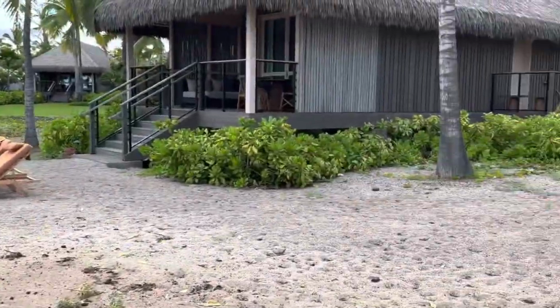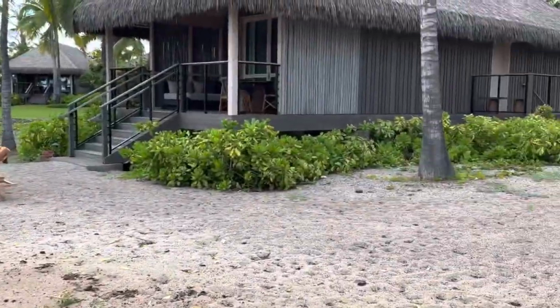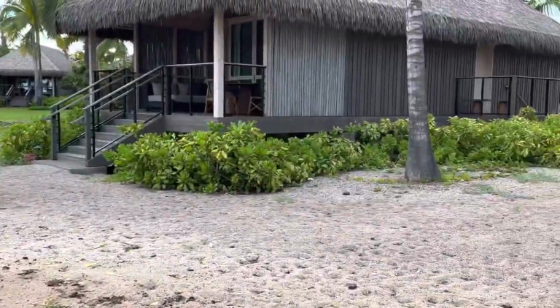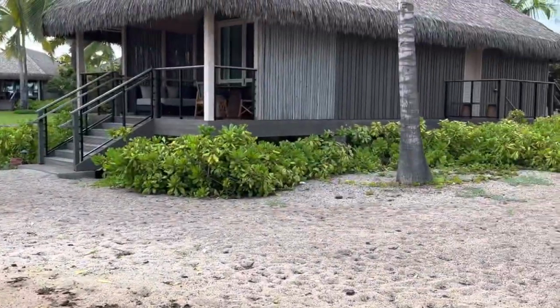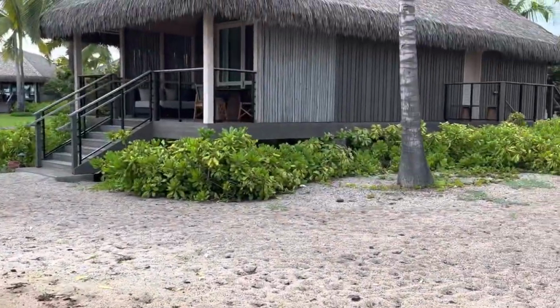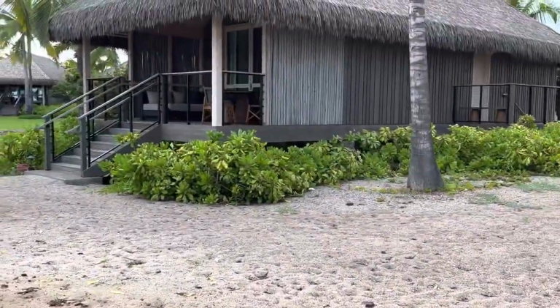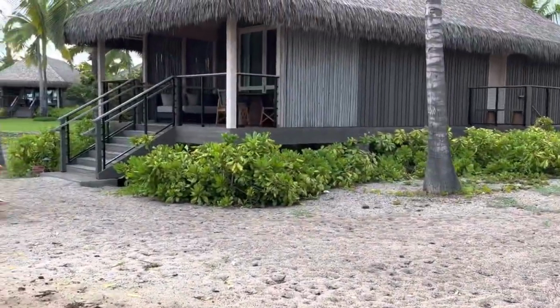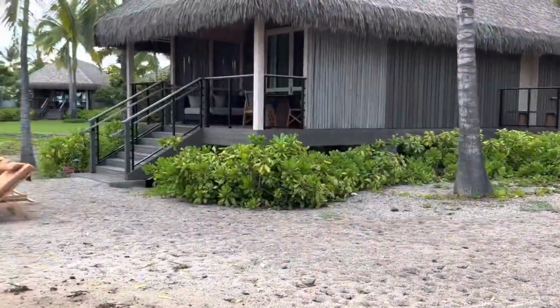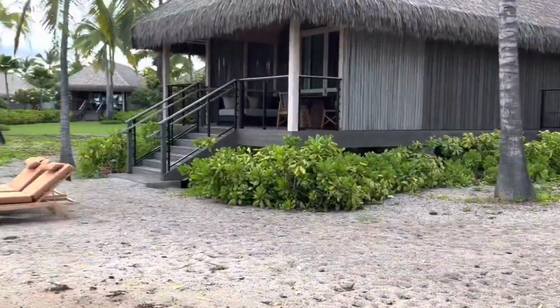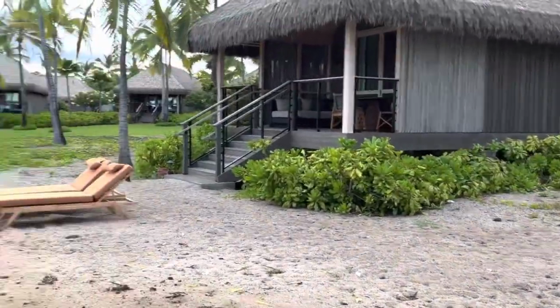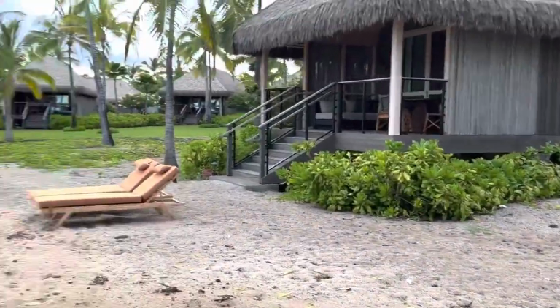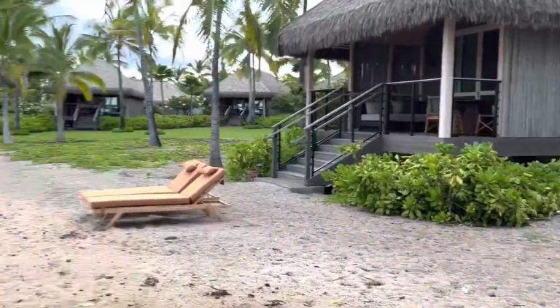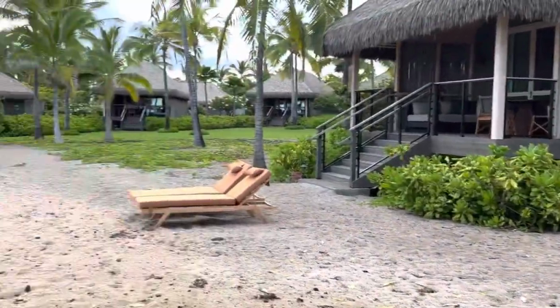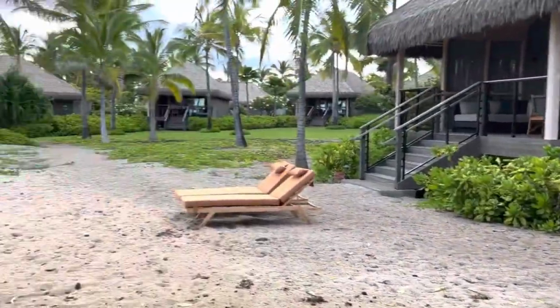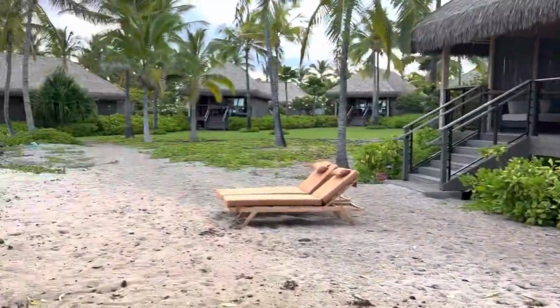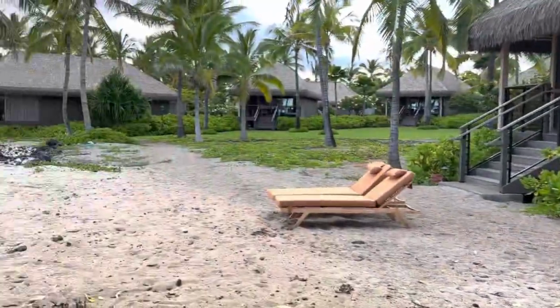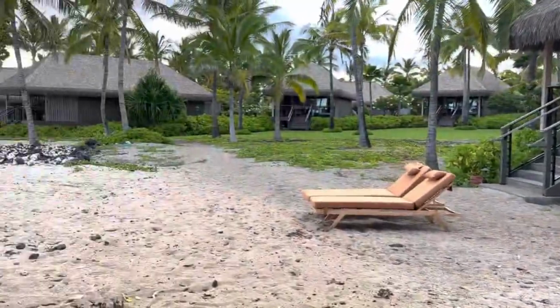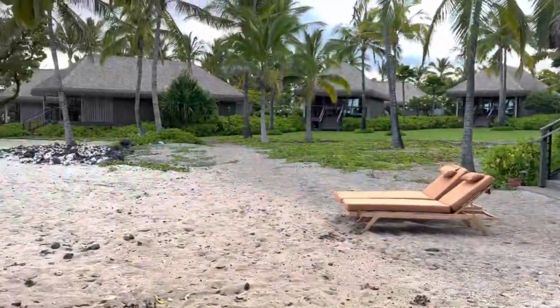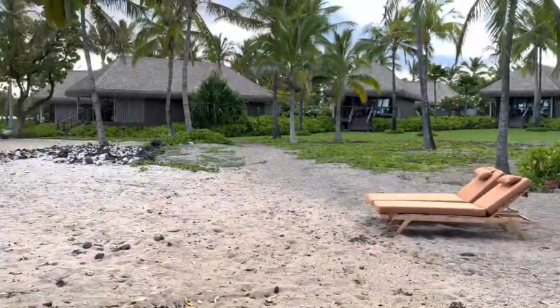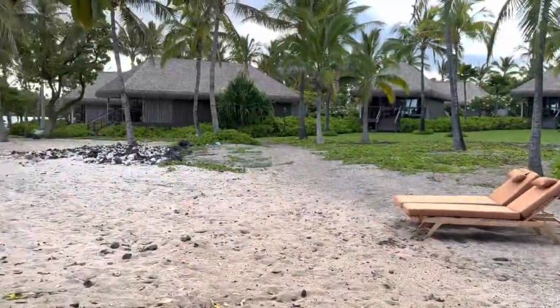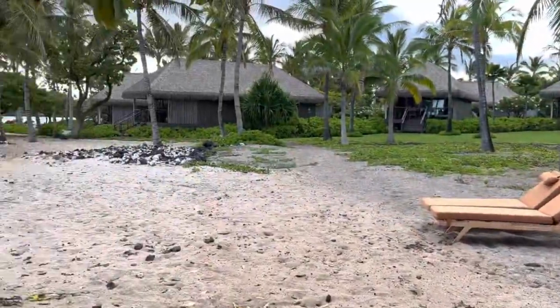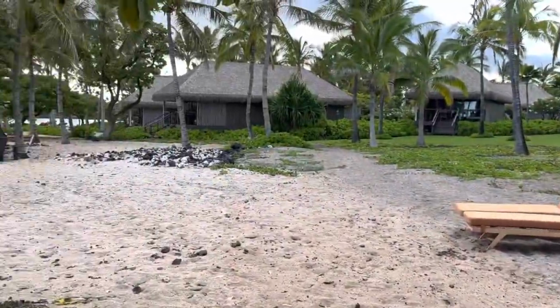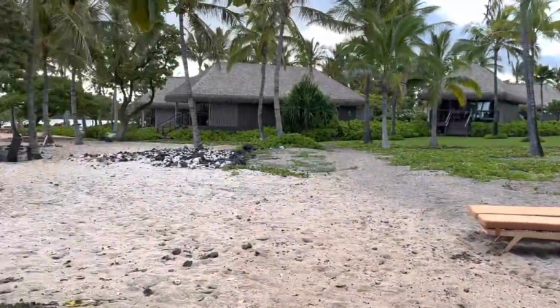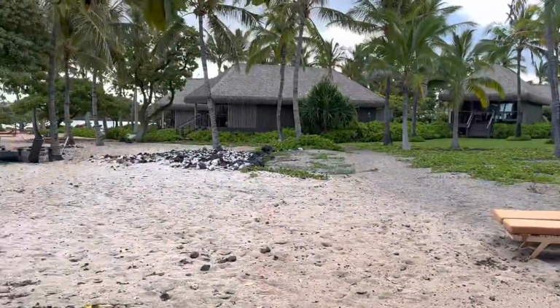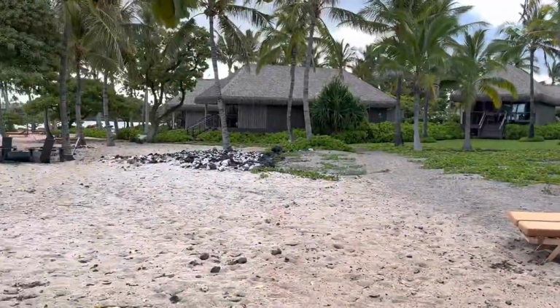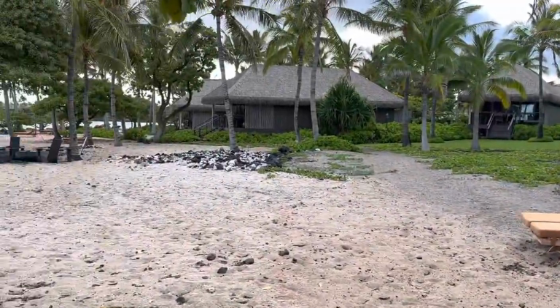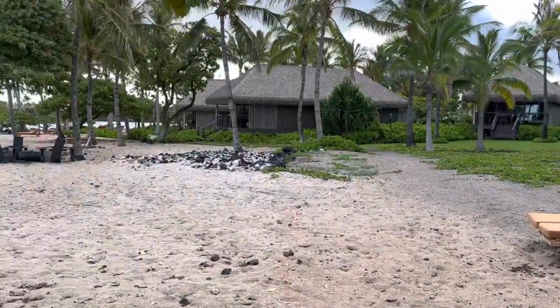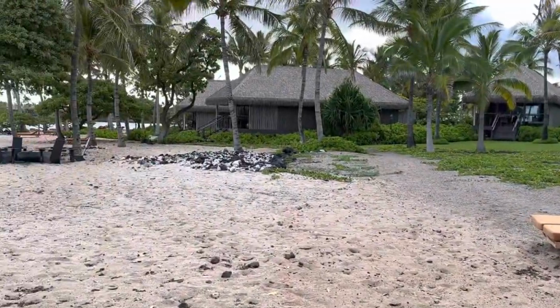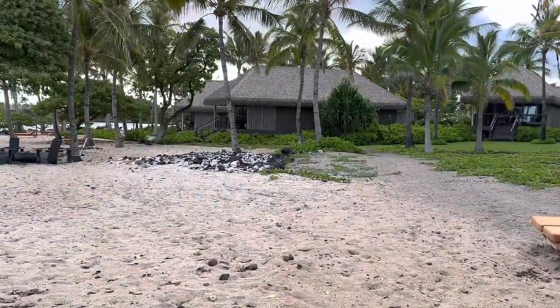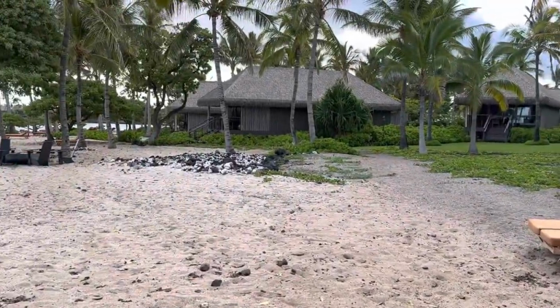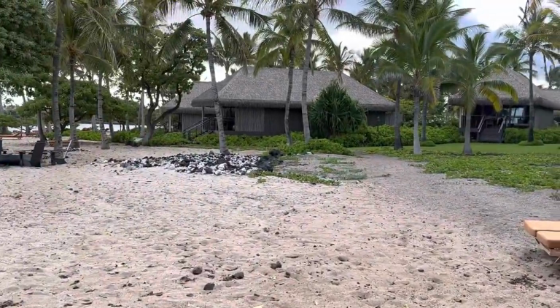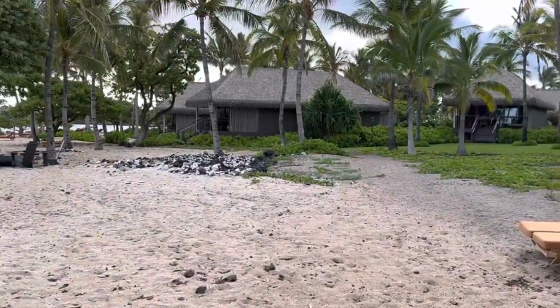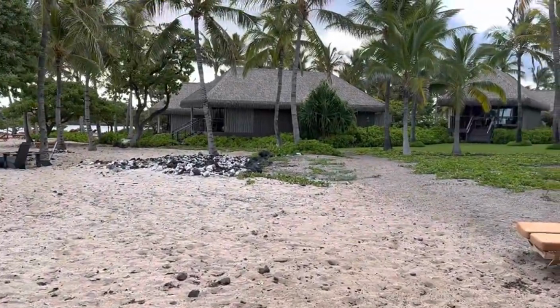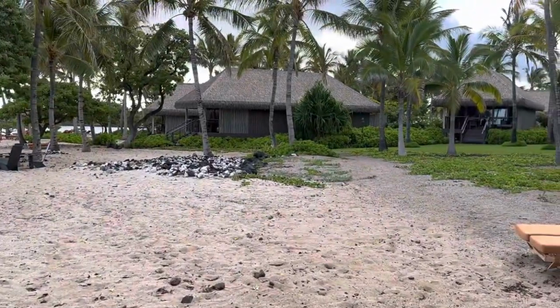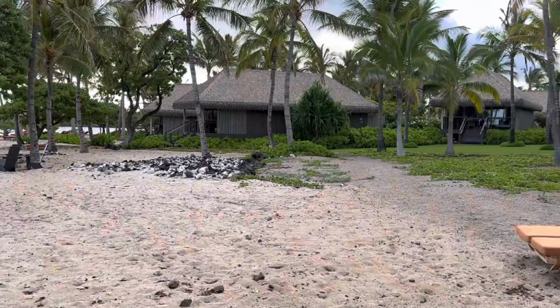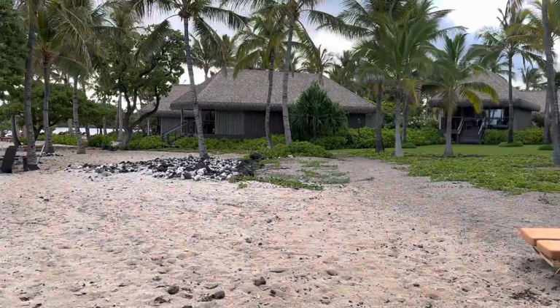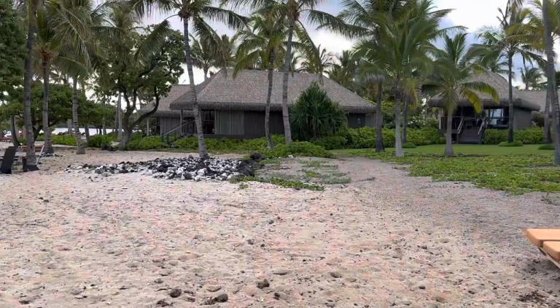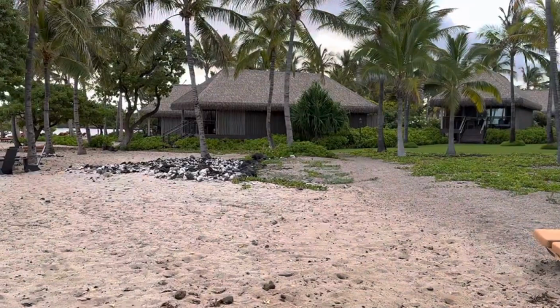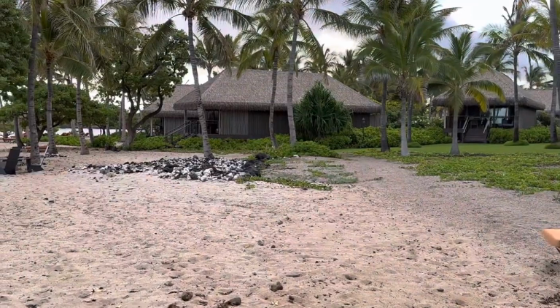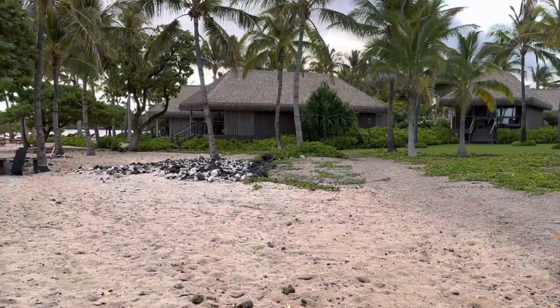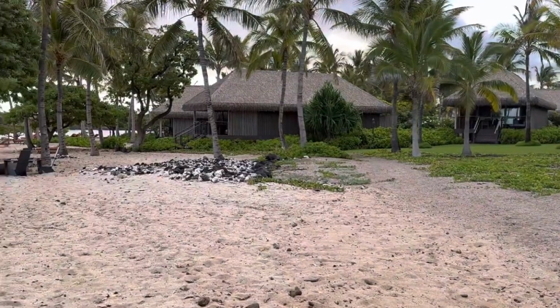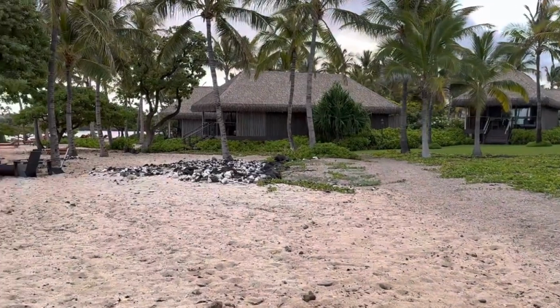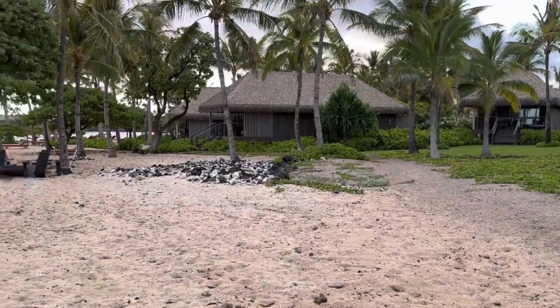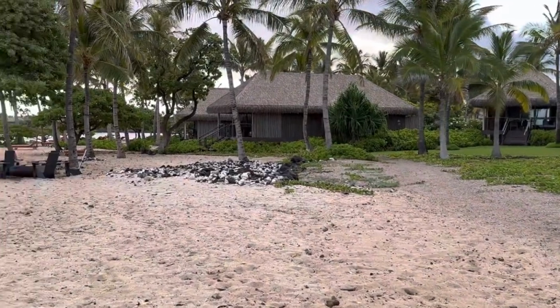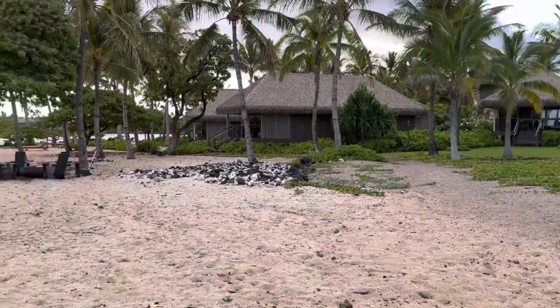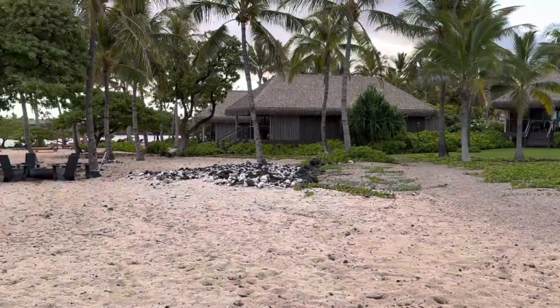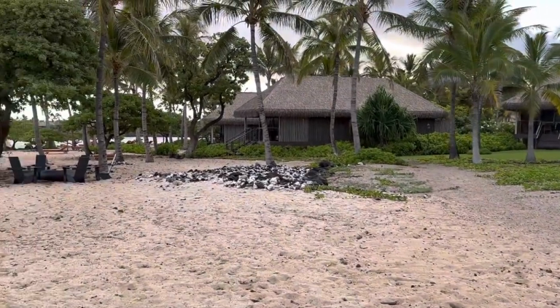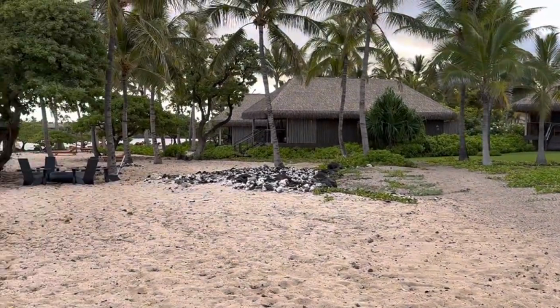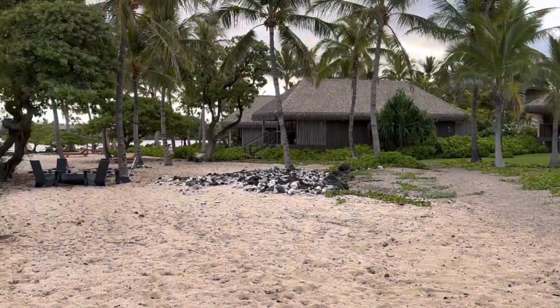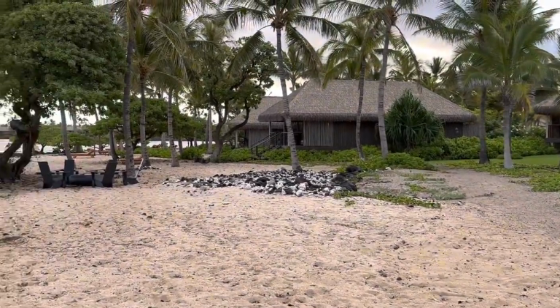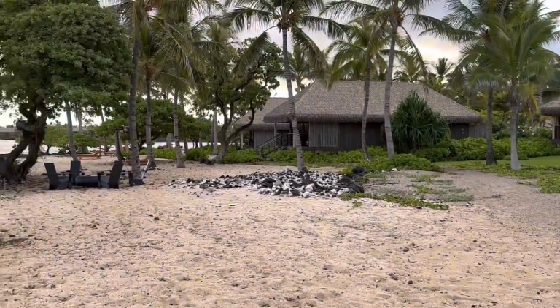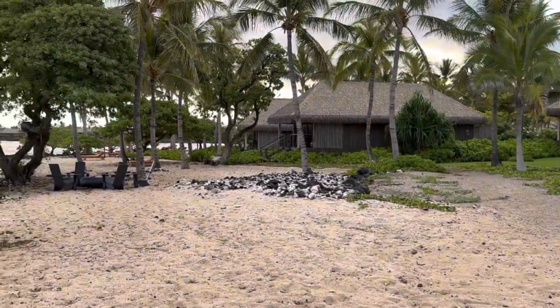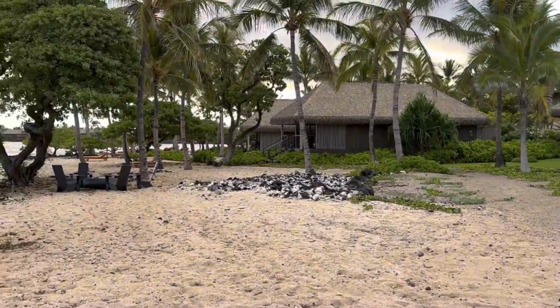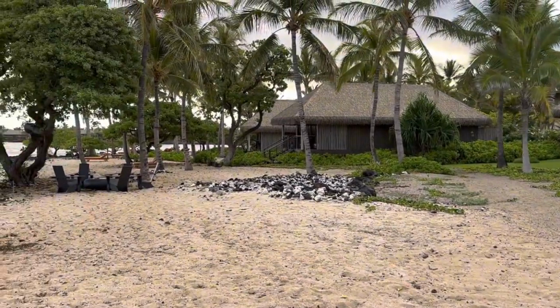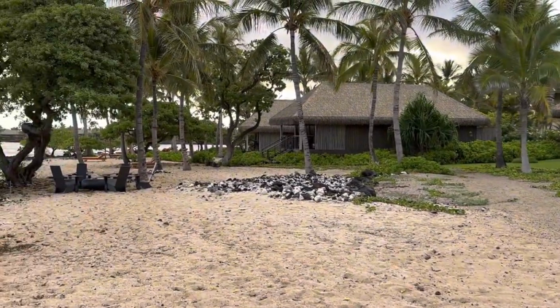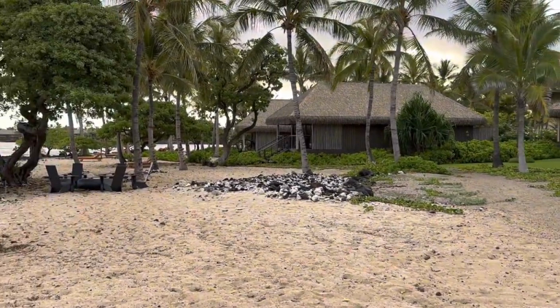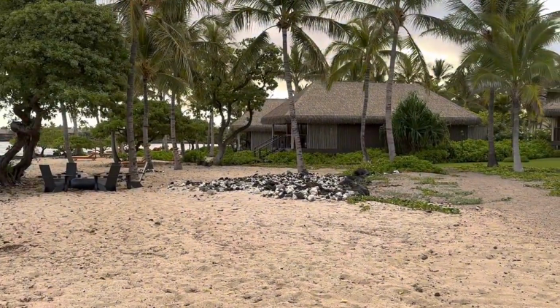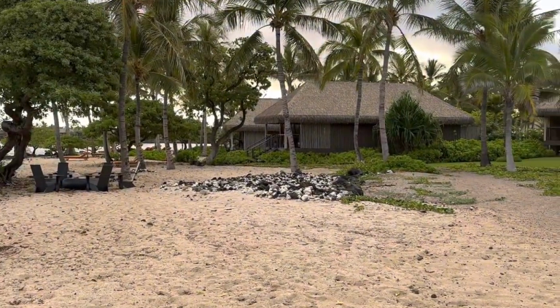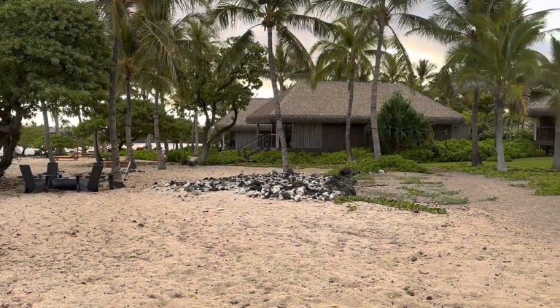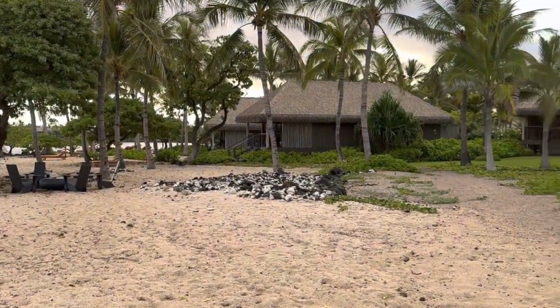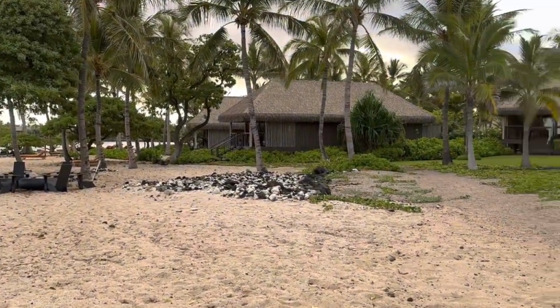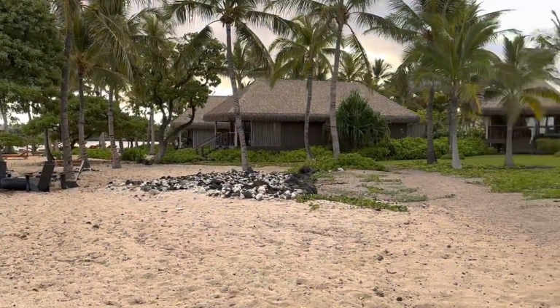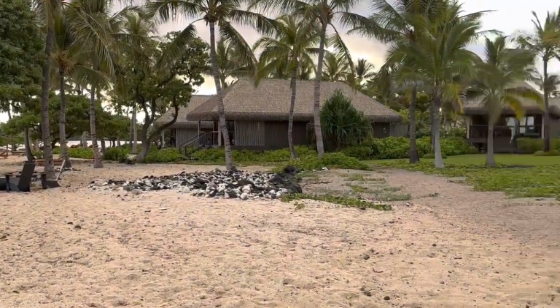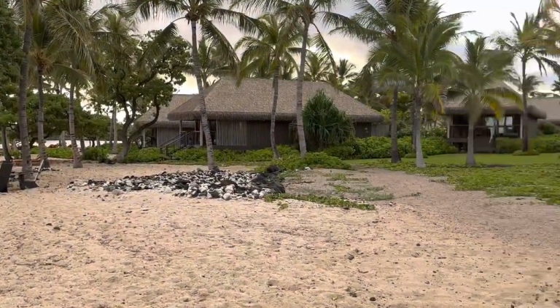The grounds, of course, are still gorgeous, and I'm pretty sure everyone's going to really, really enjoy this.